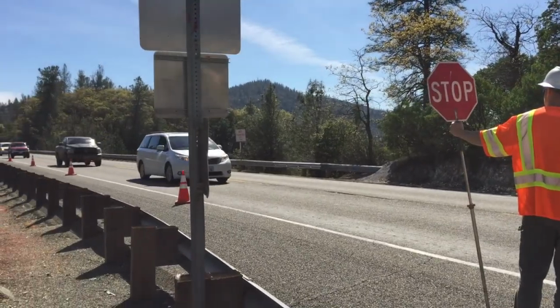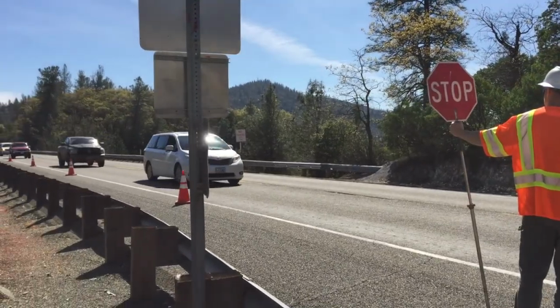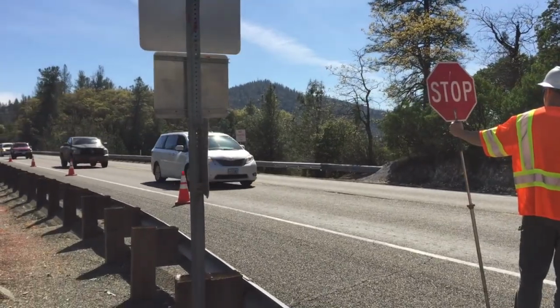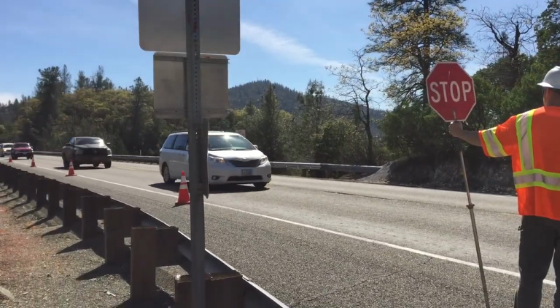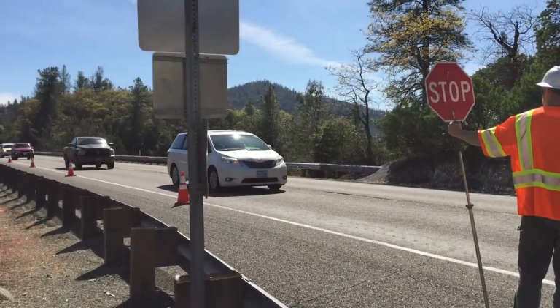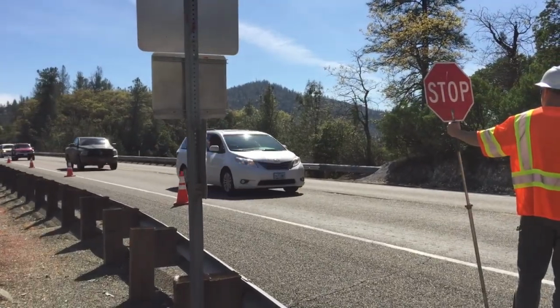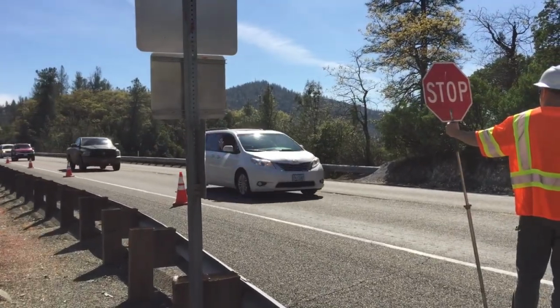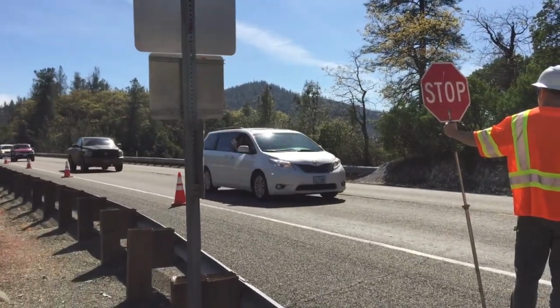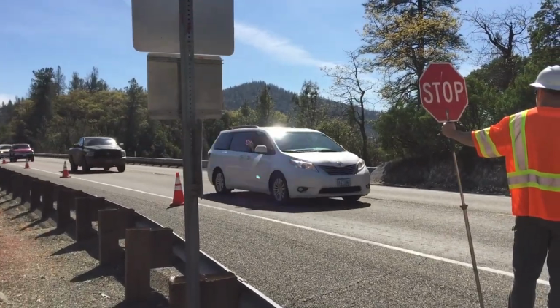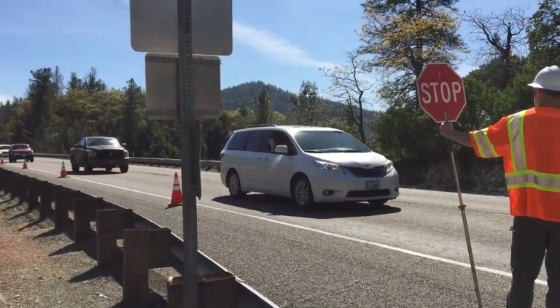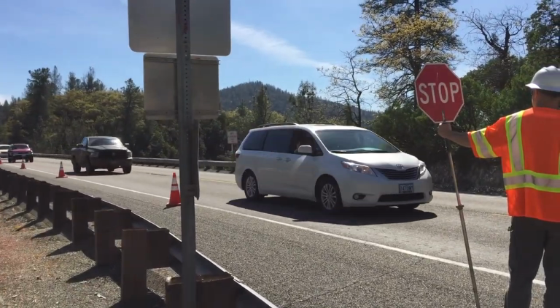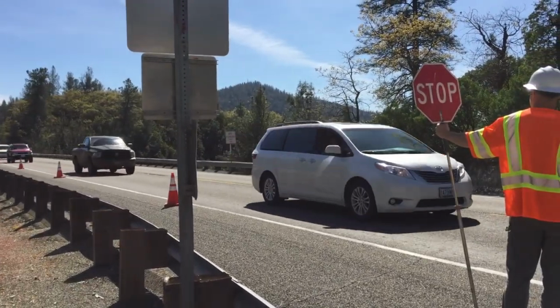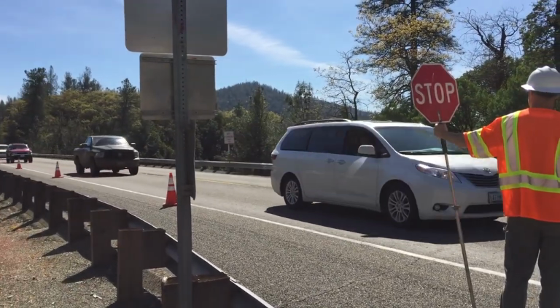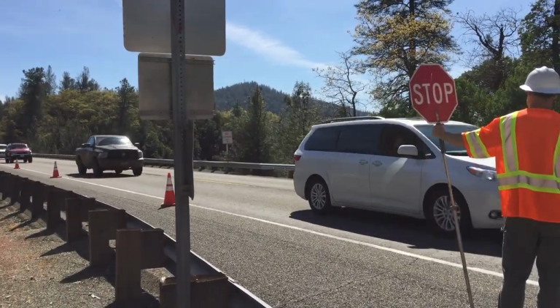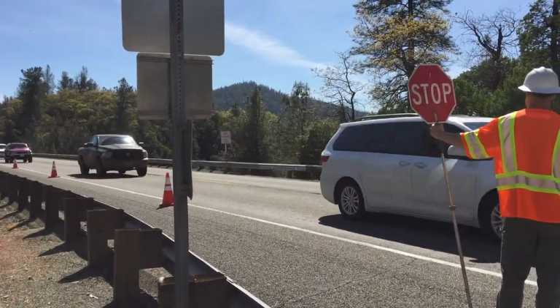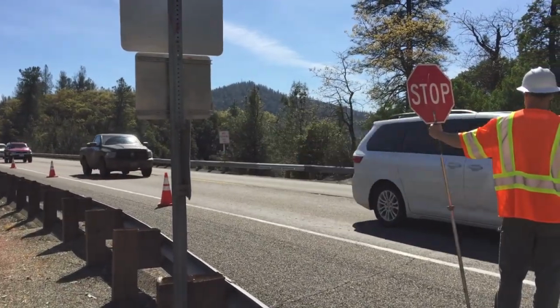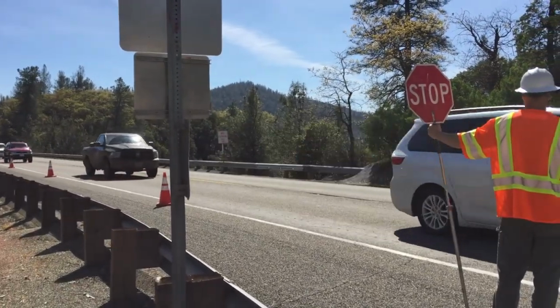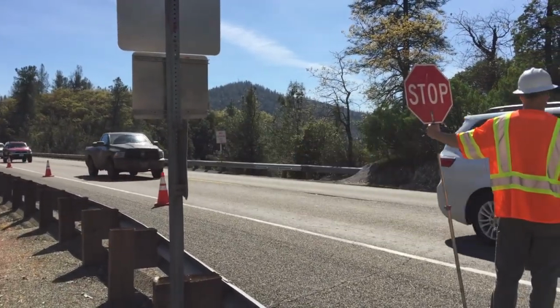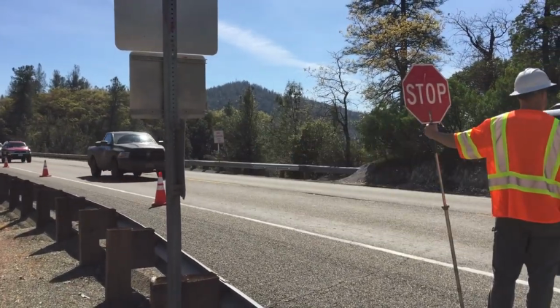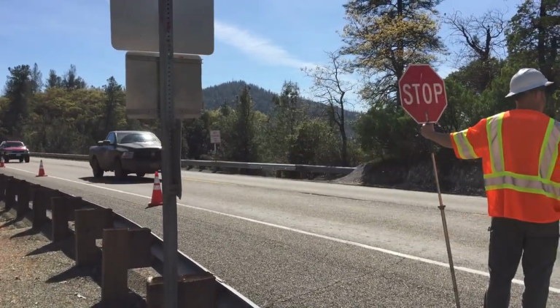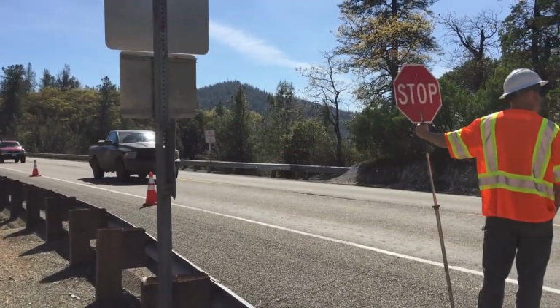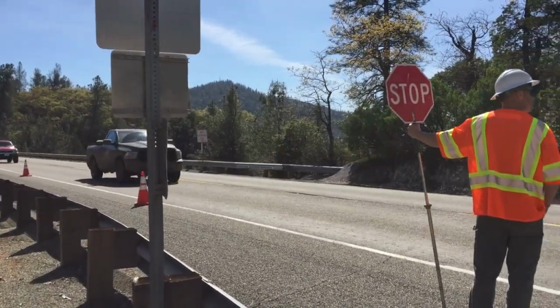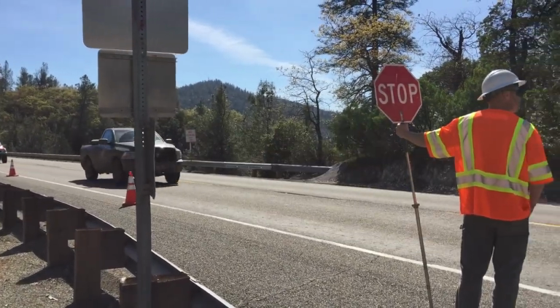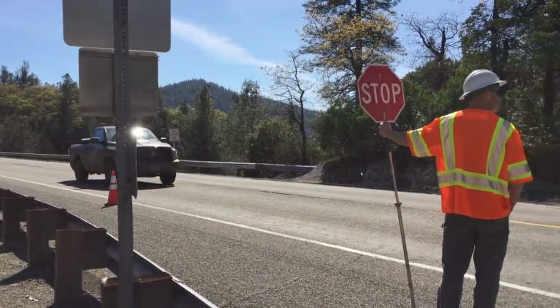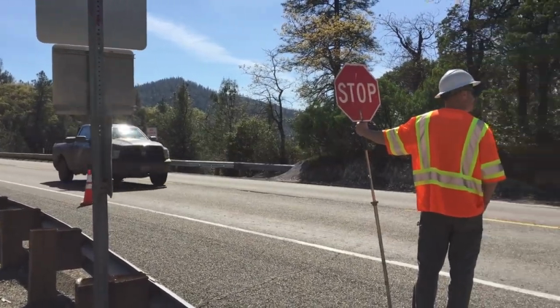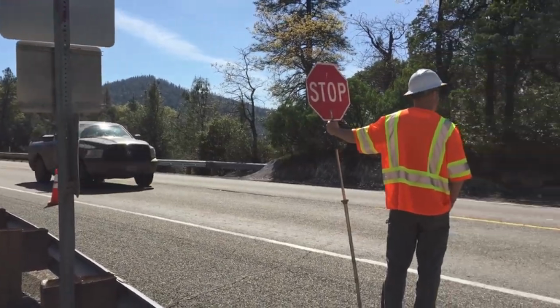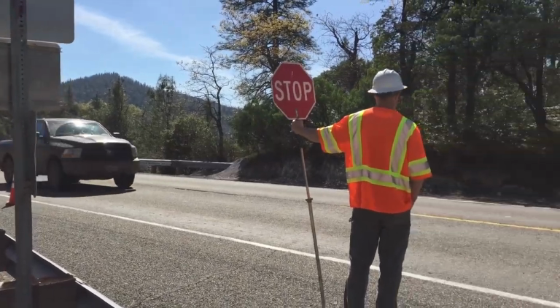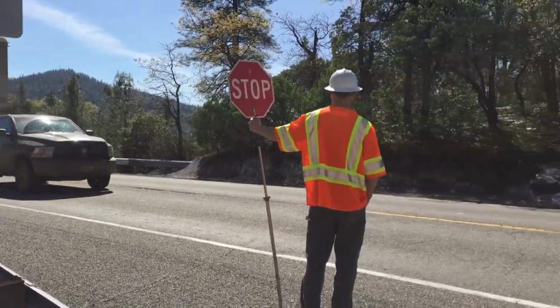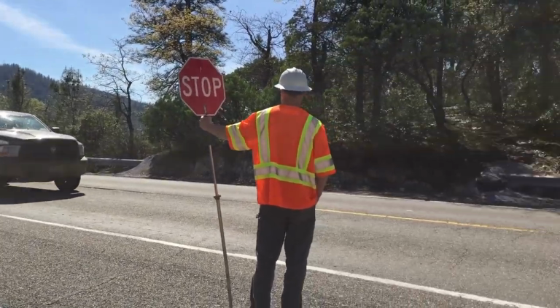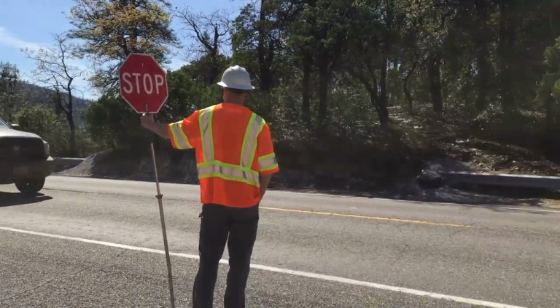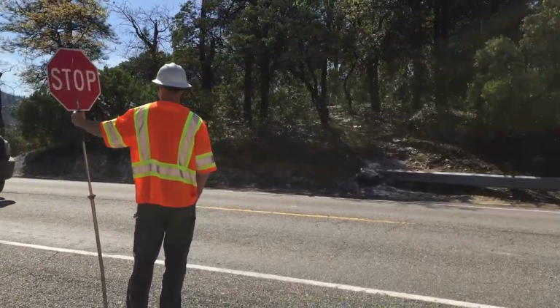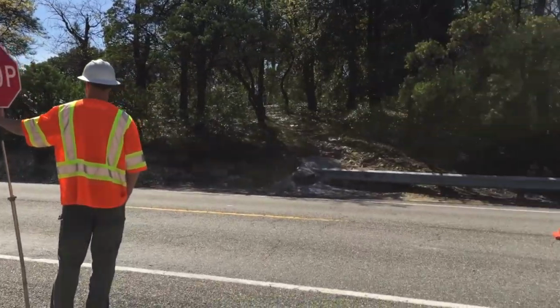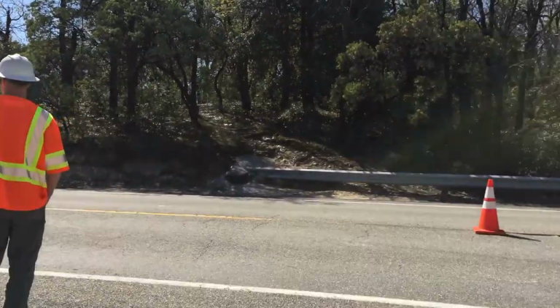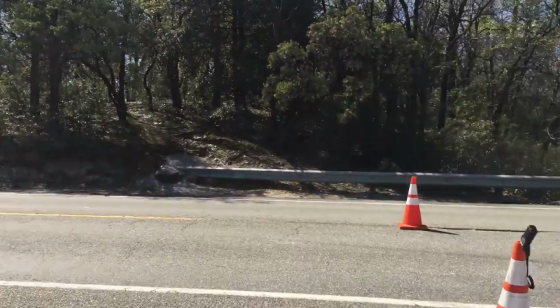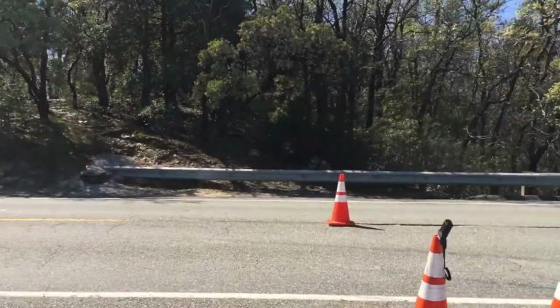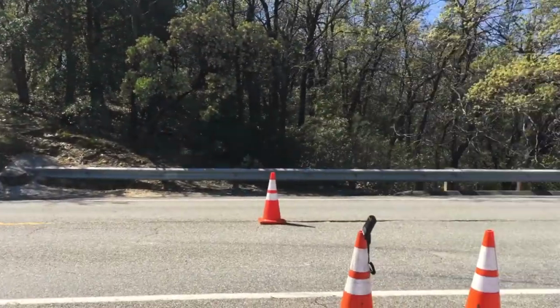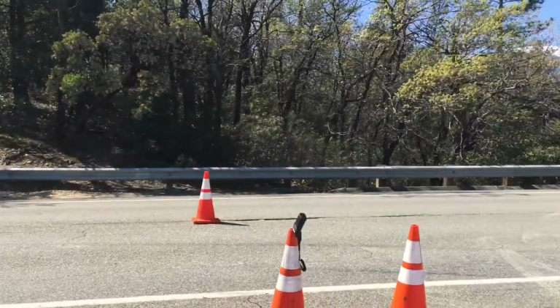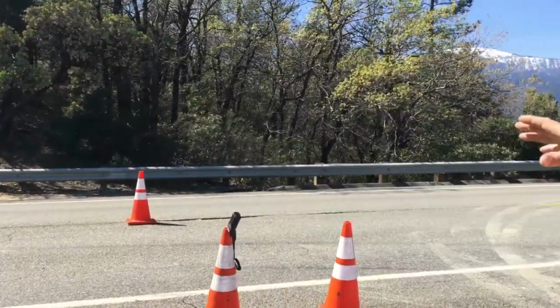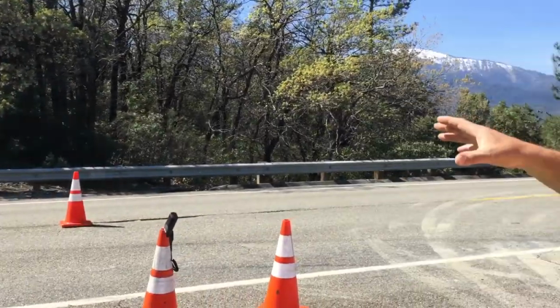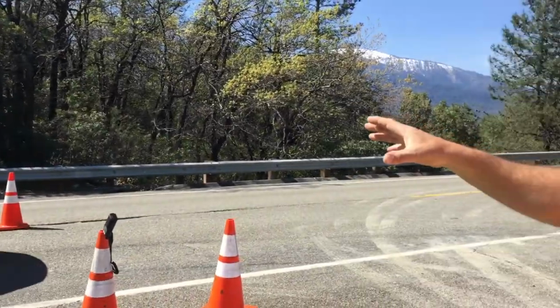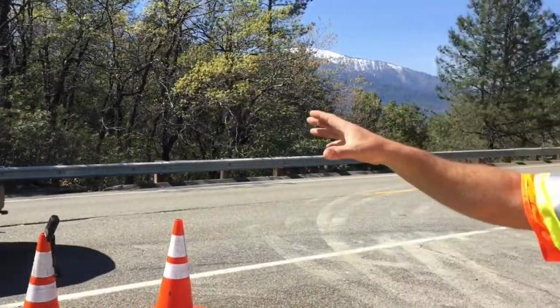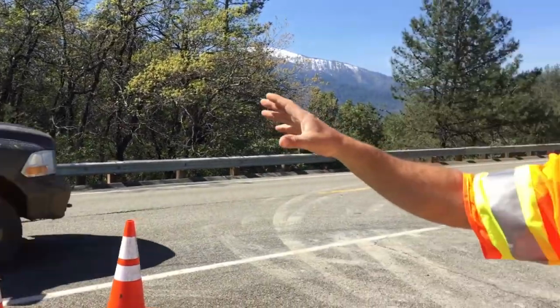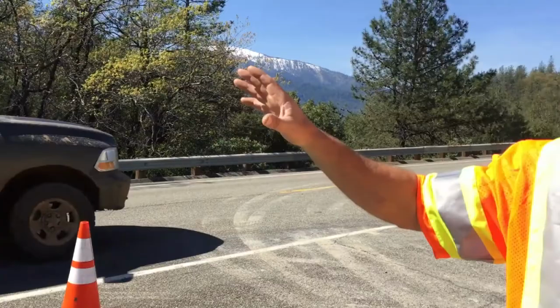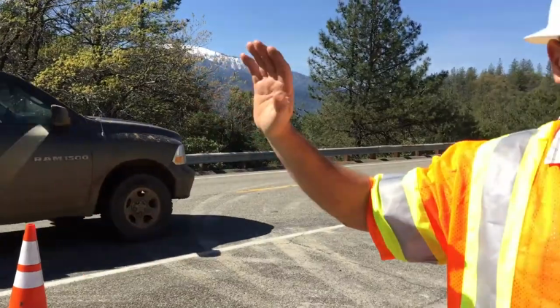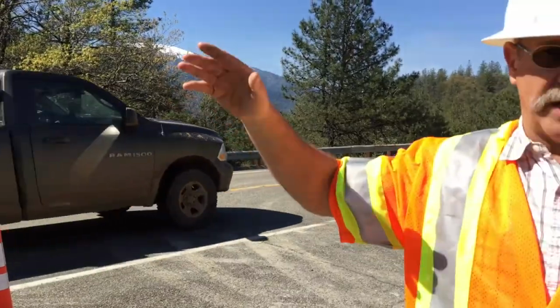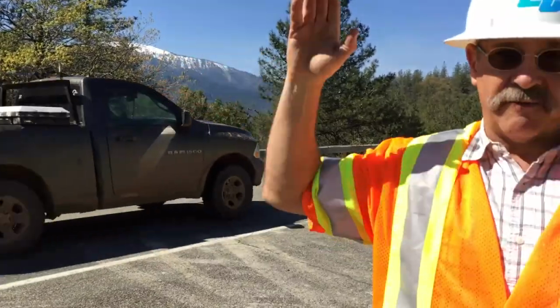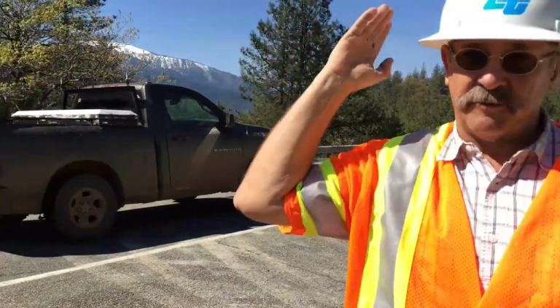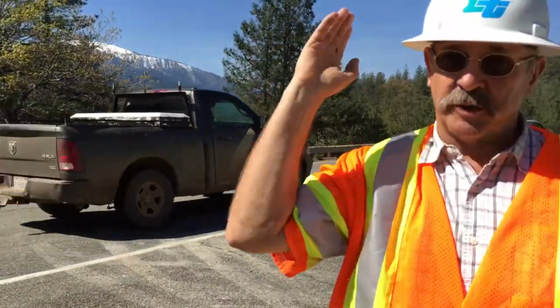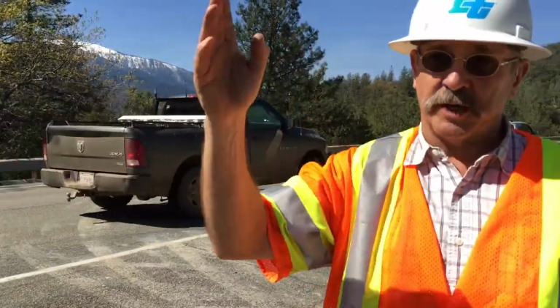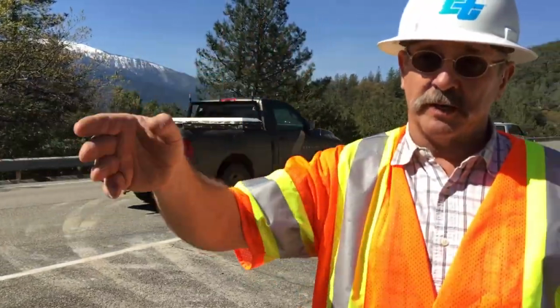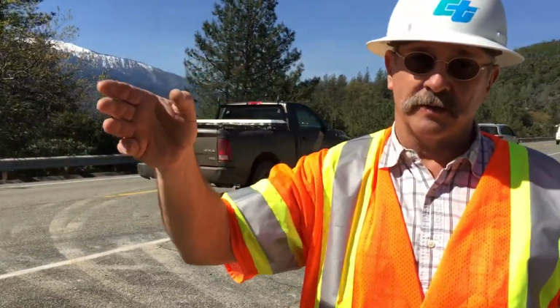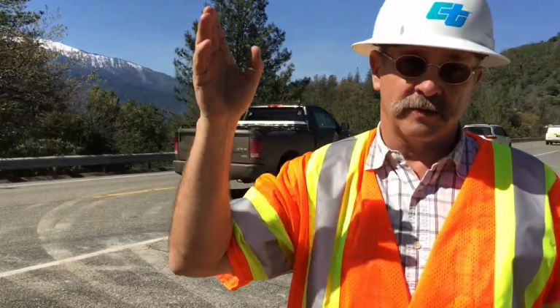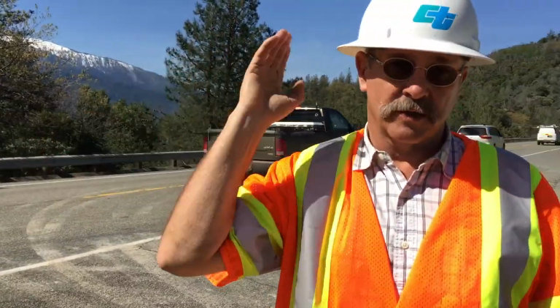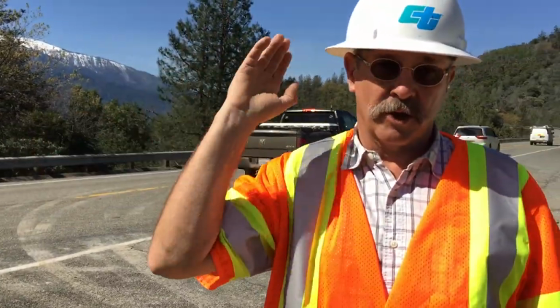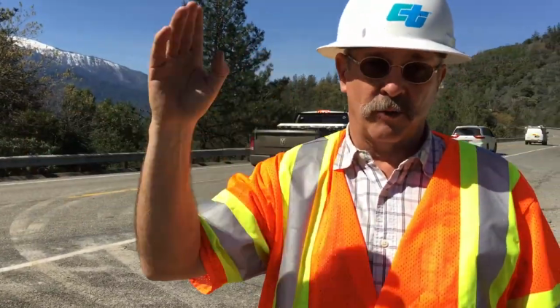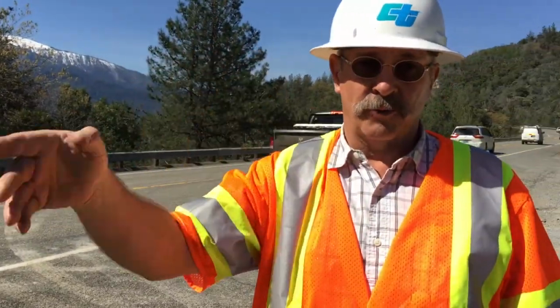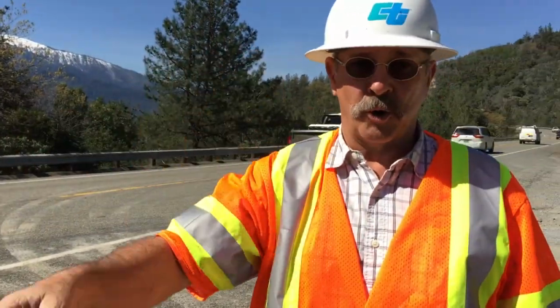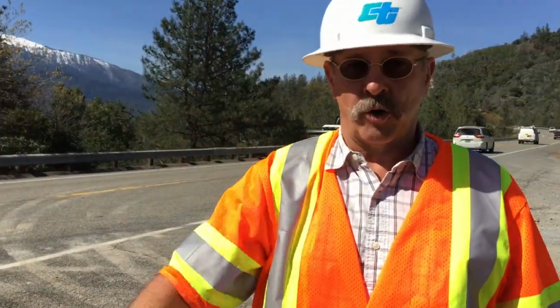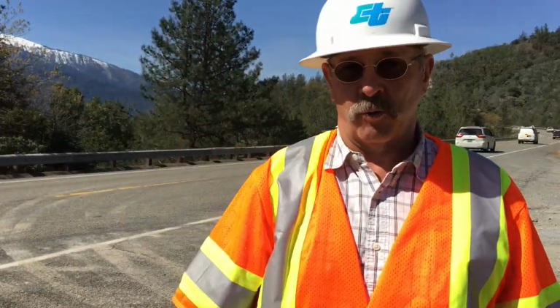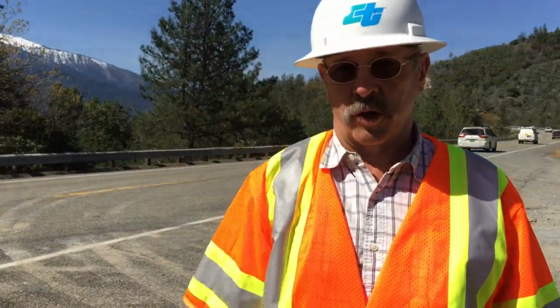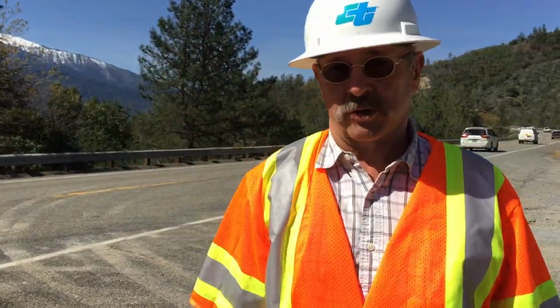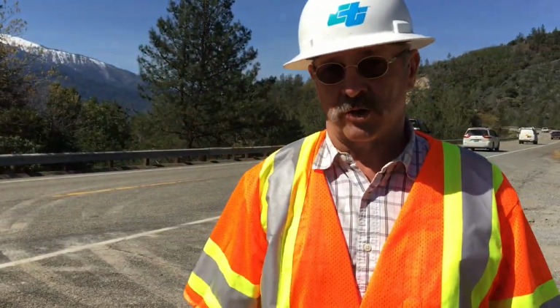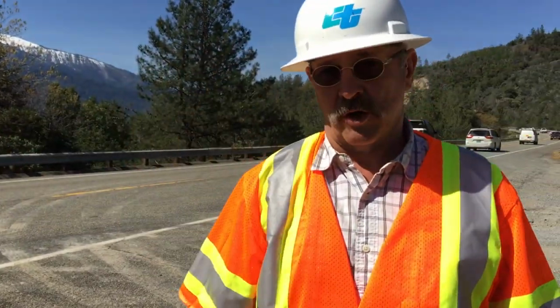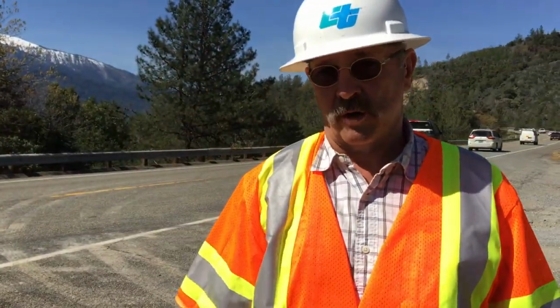The reason we do that is we always have one lane for the traveling public to safely go through our work zone.